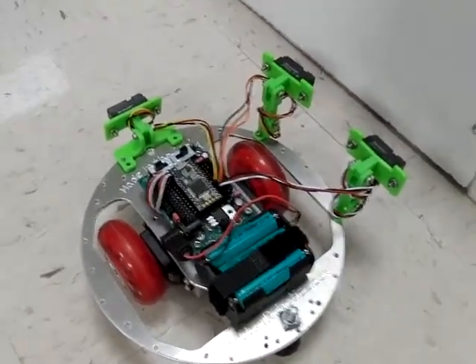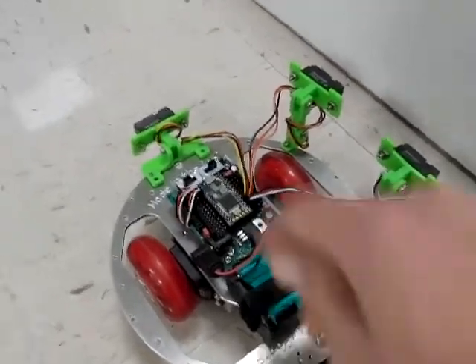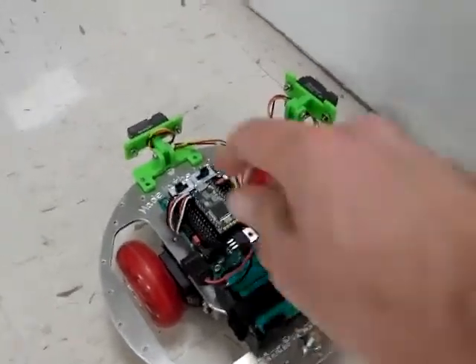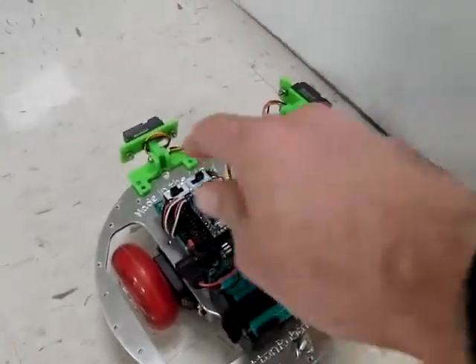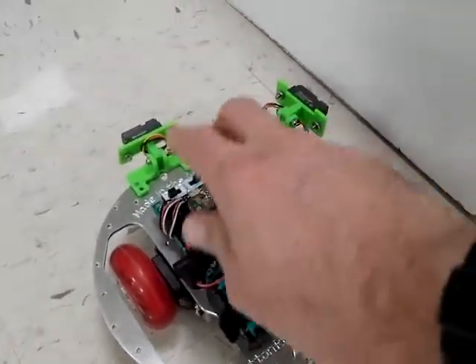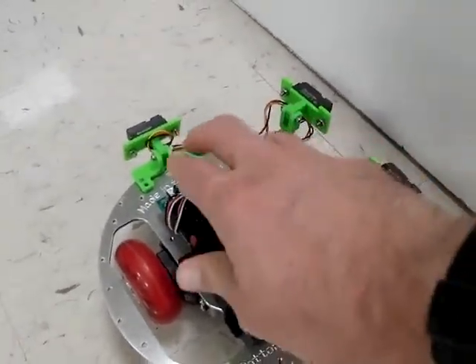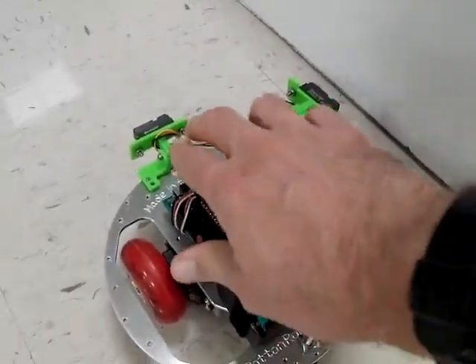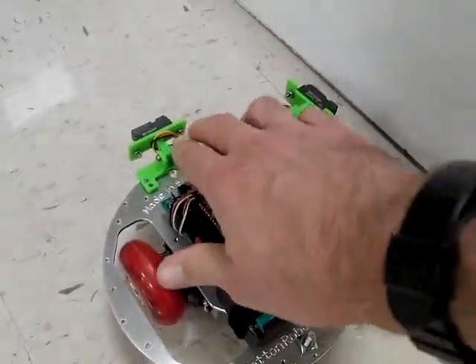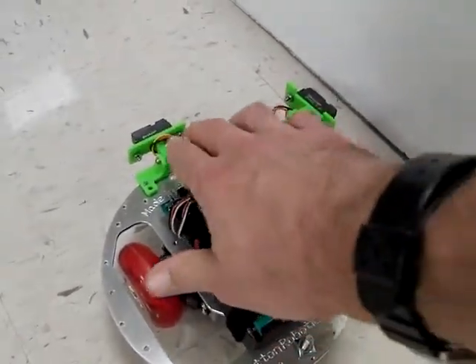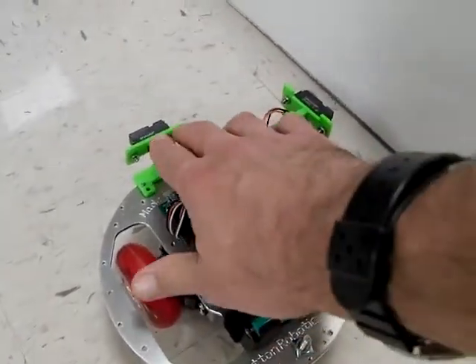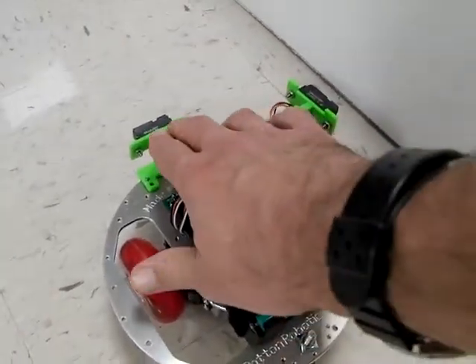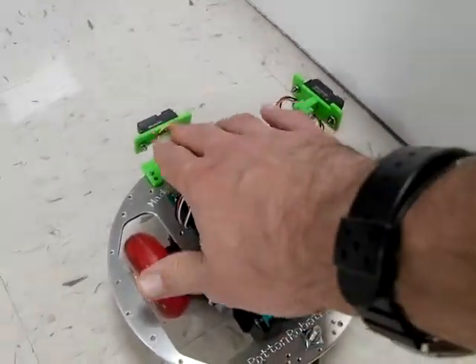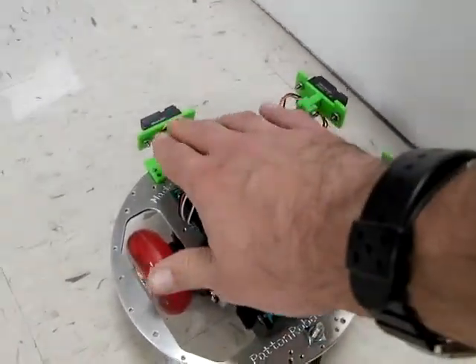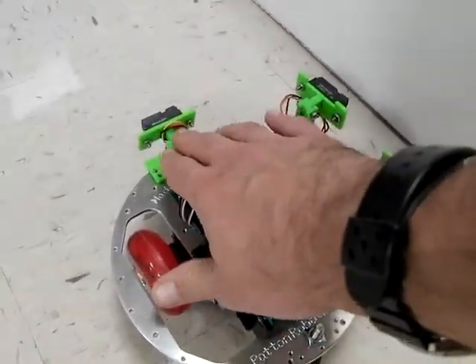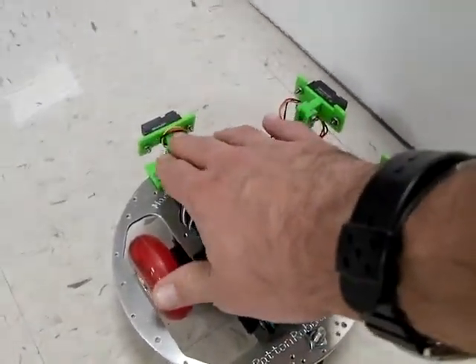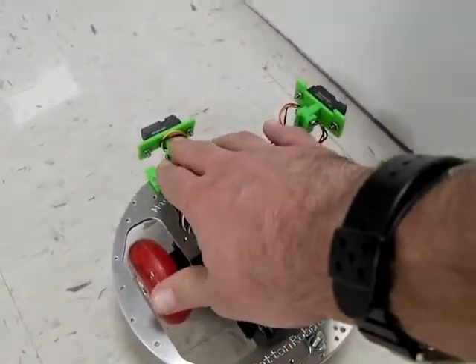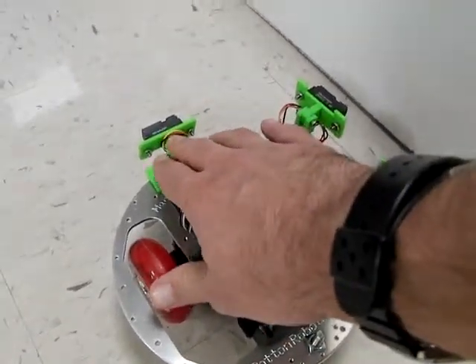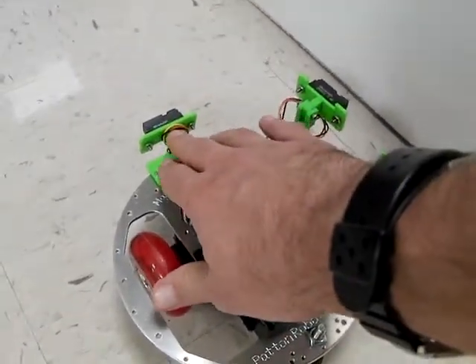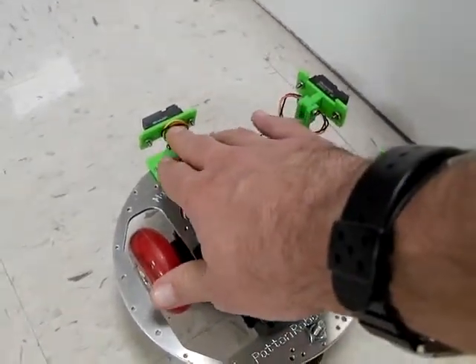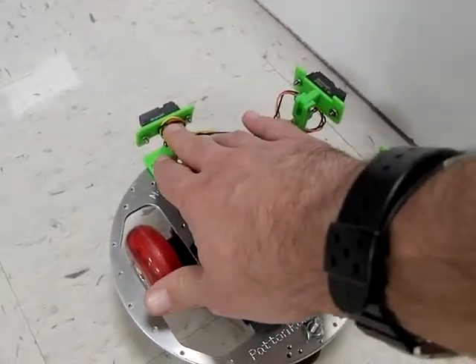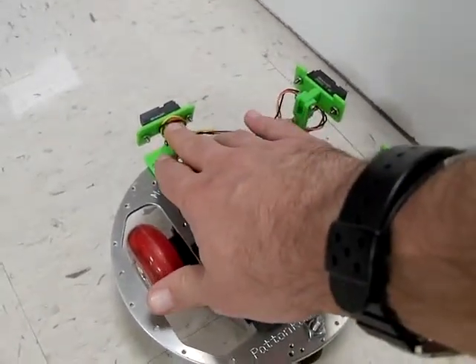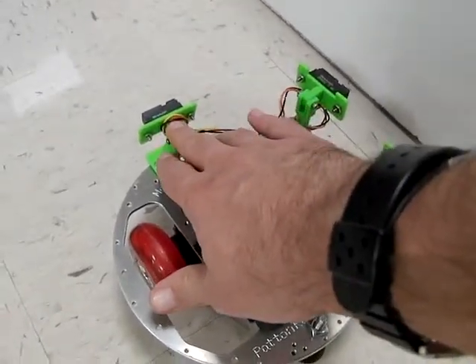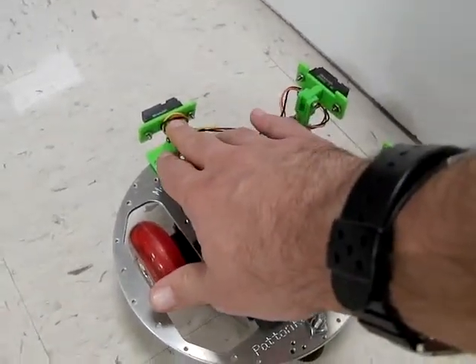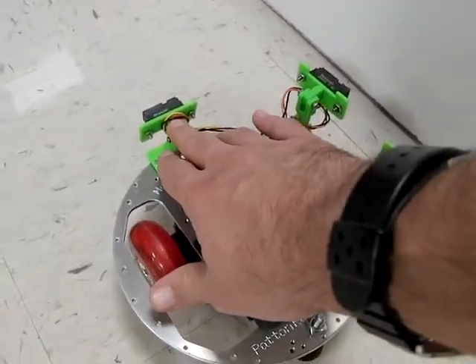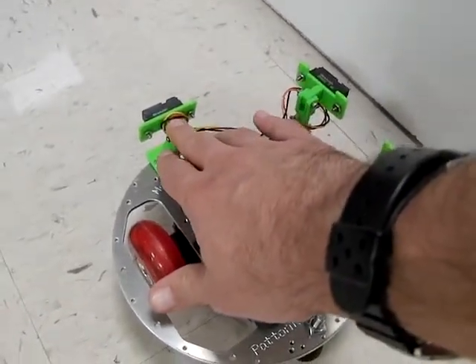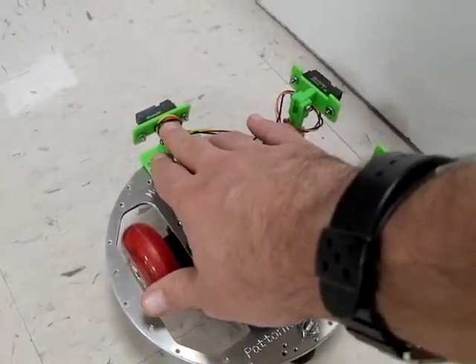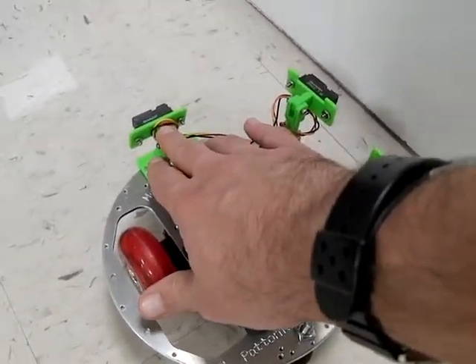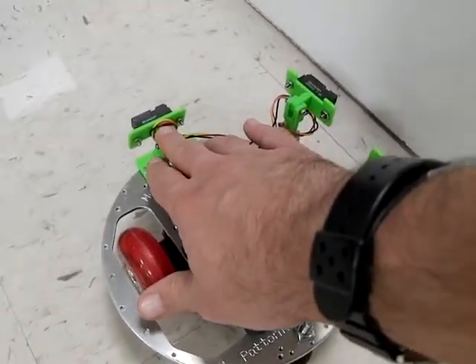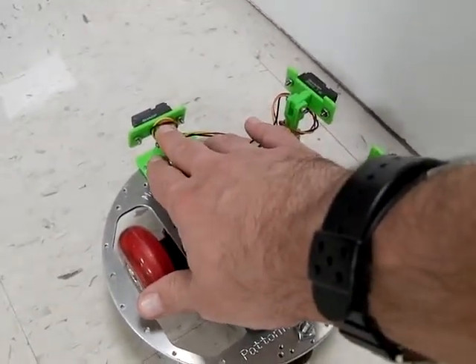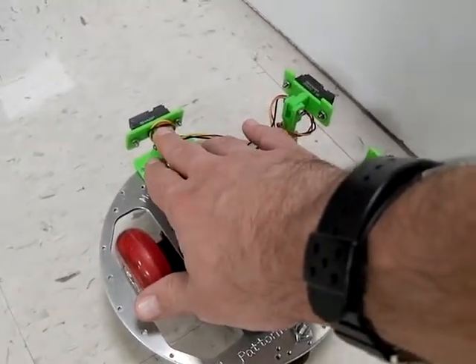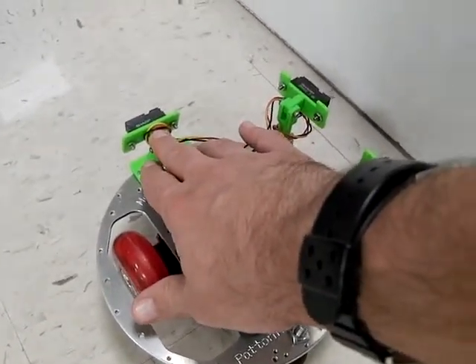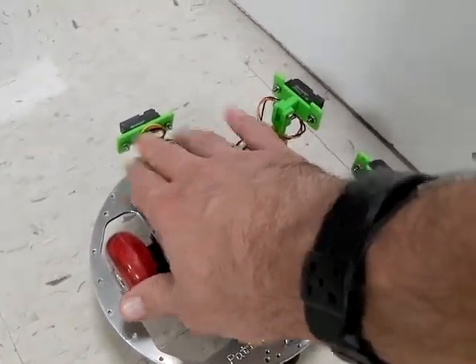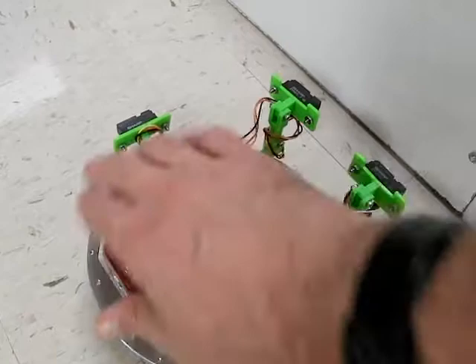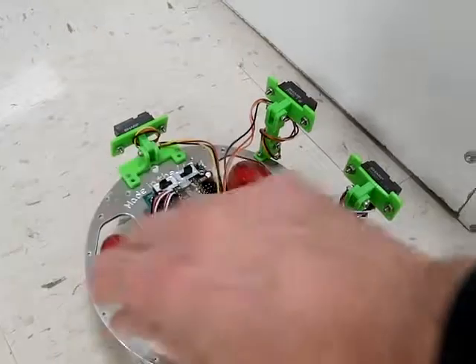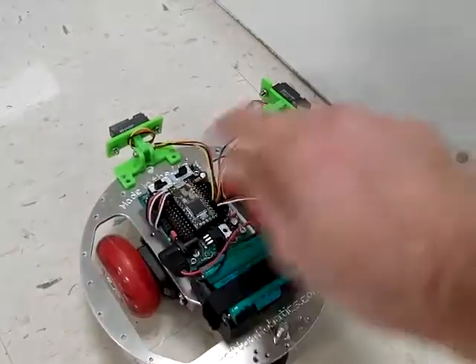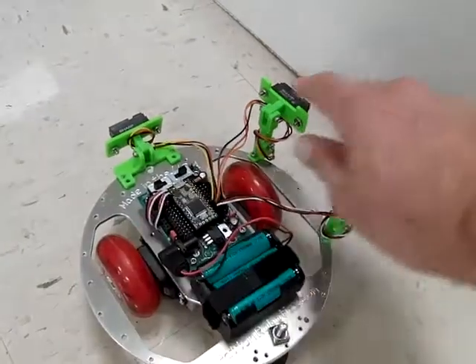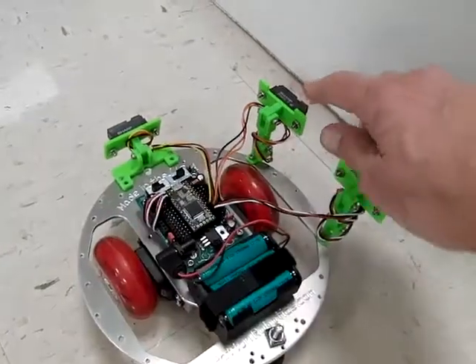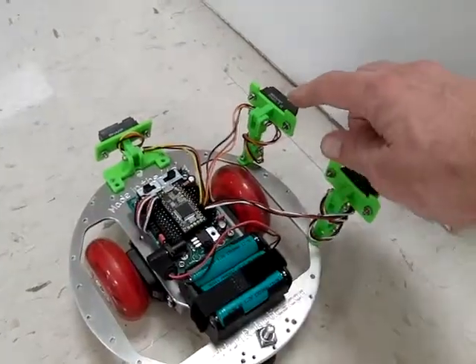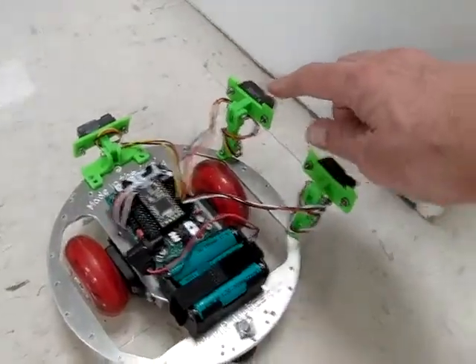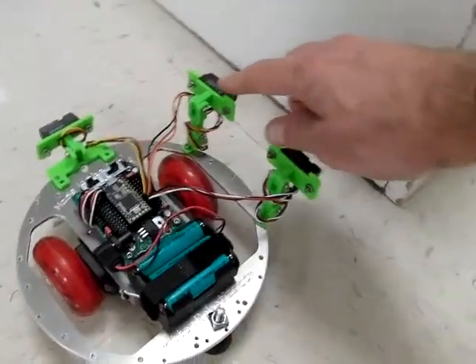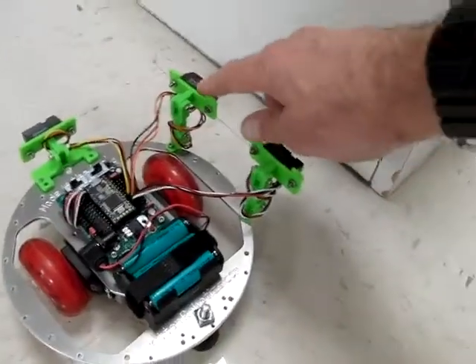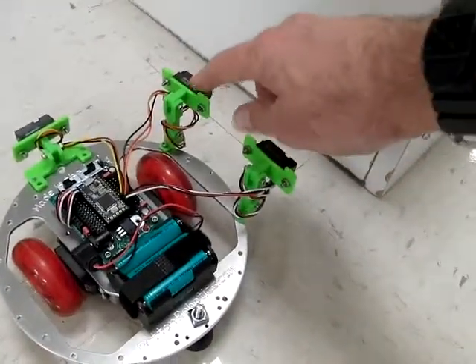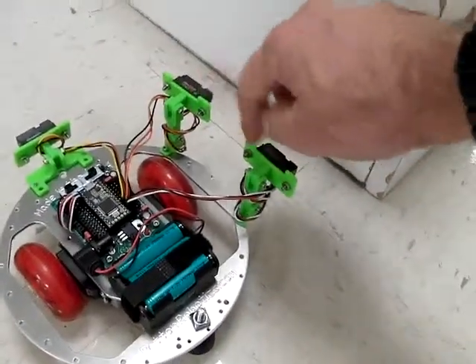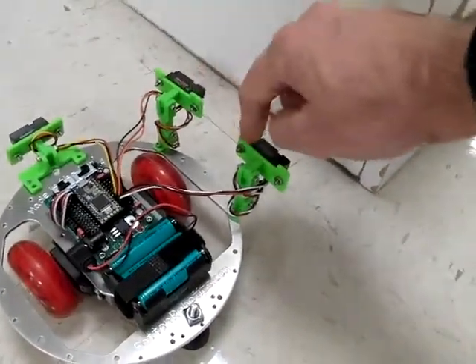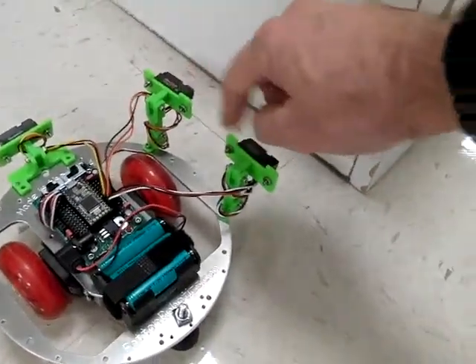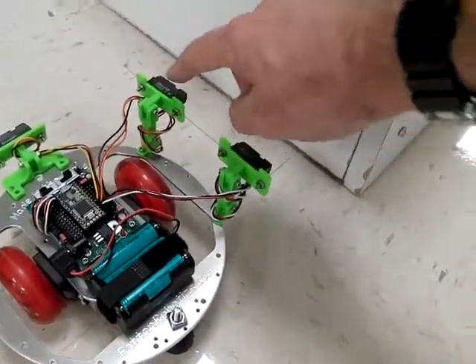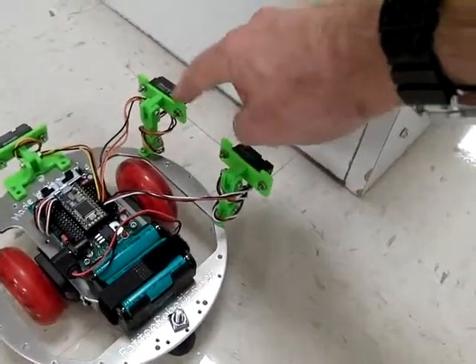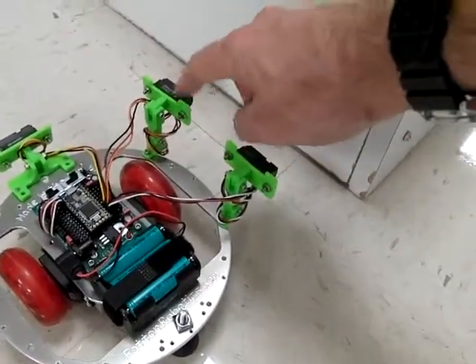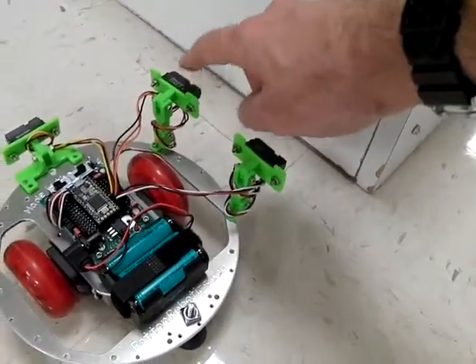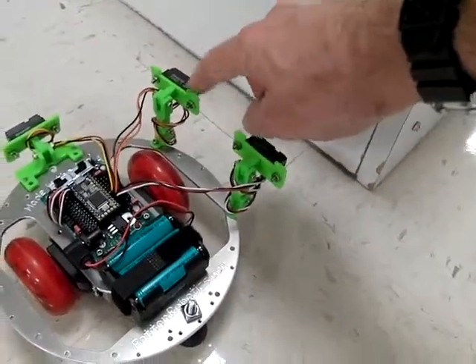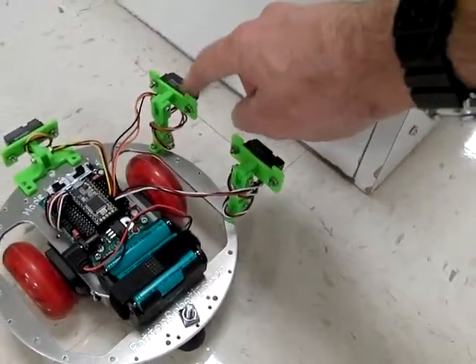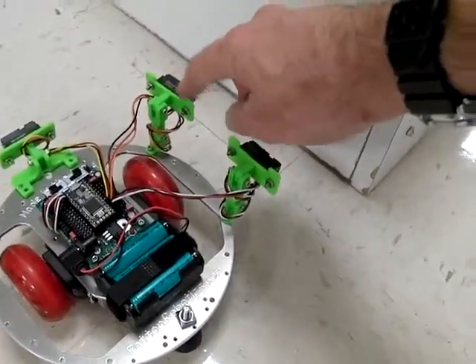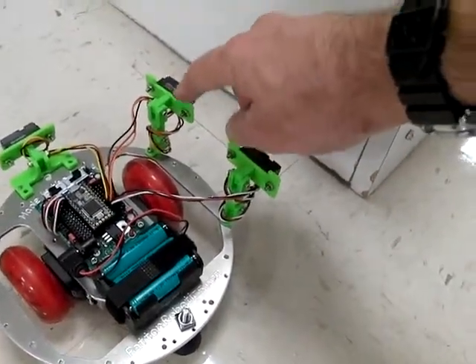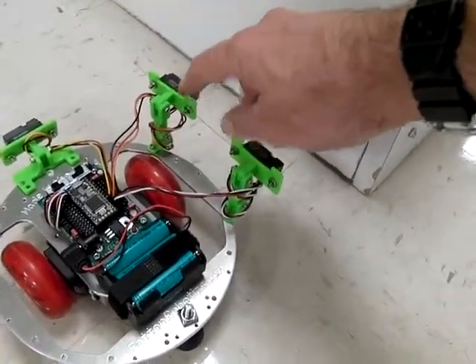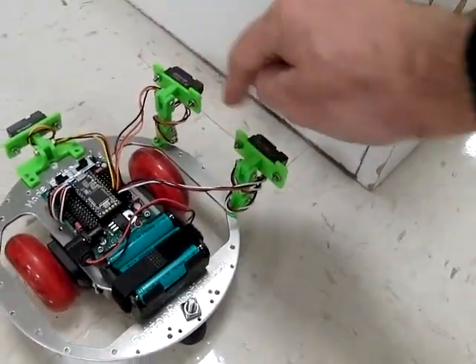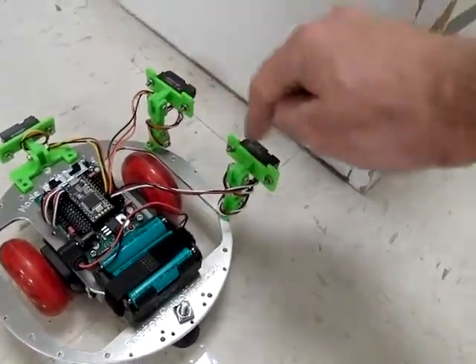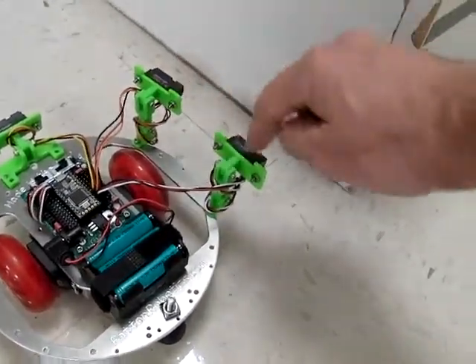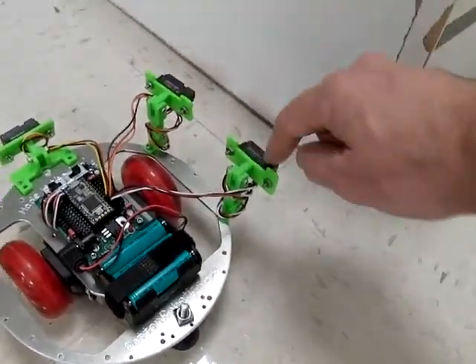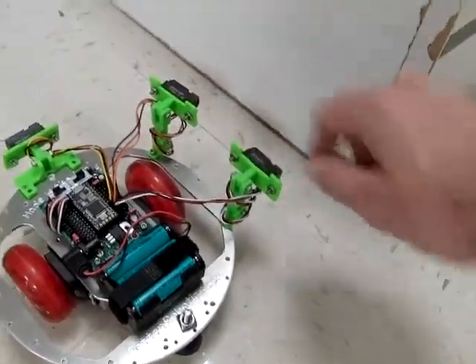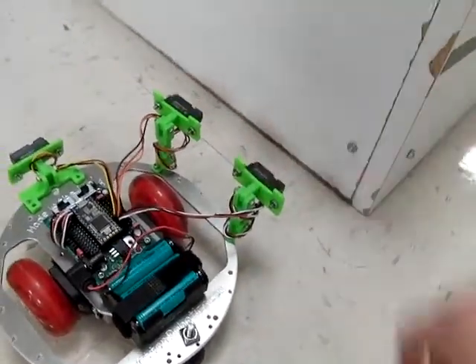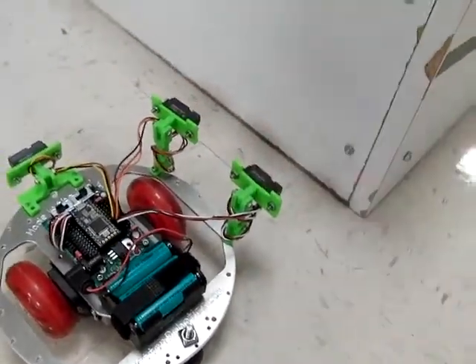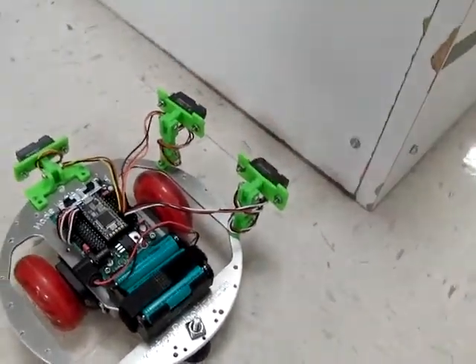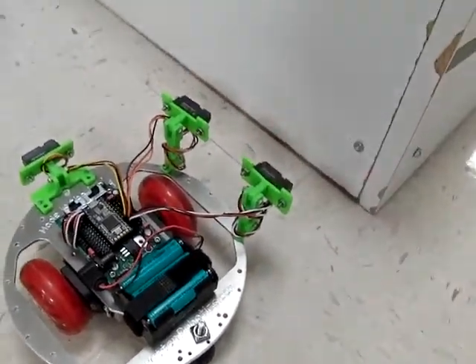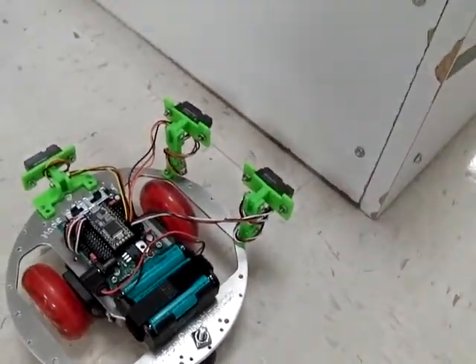The robot is equipped with one front IR sensor, and then two side sensors — a front and a rear side.